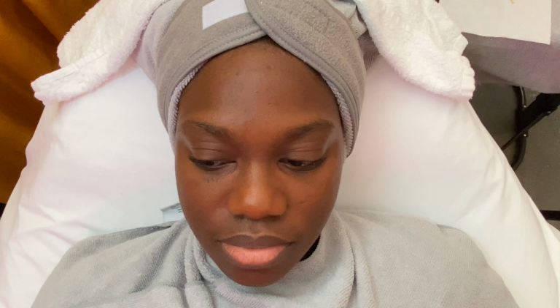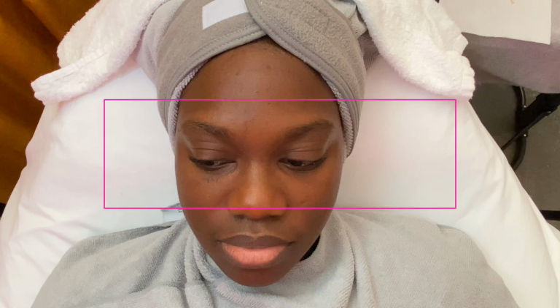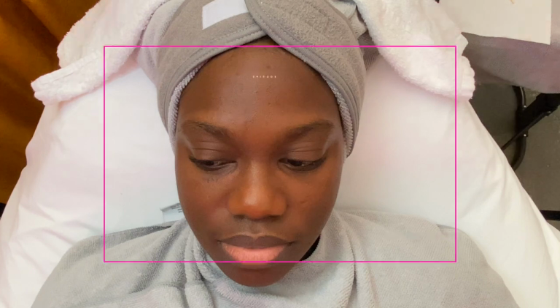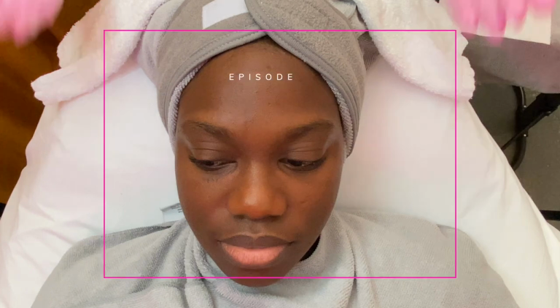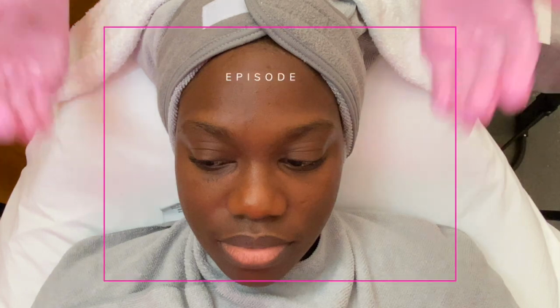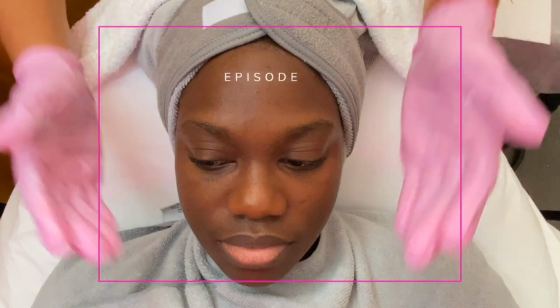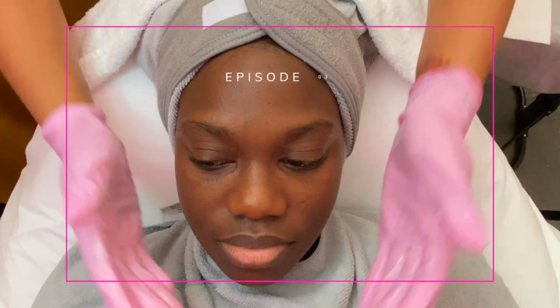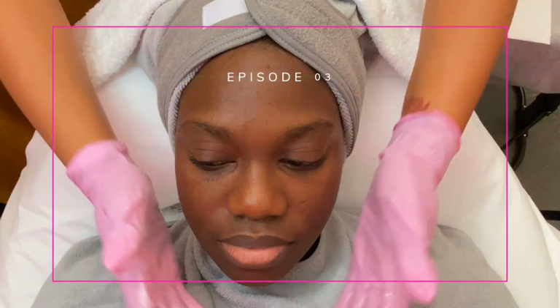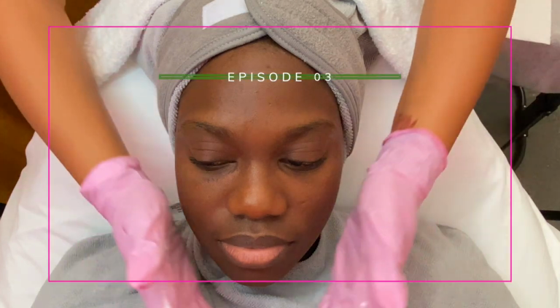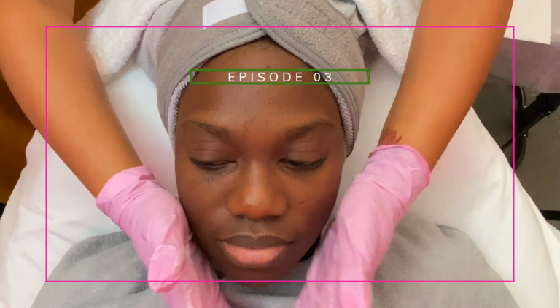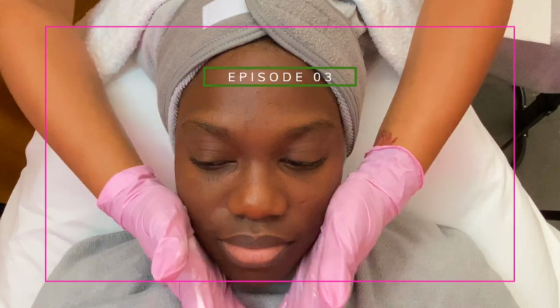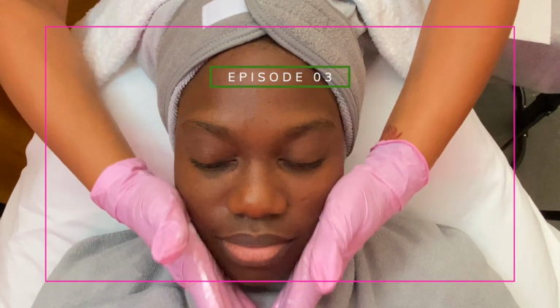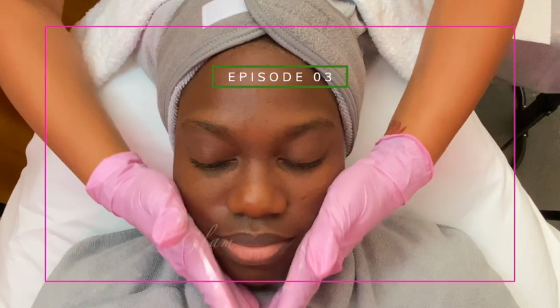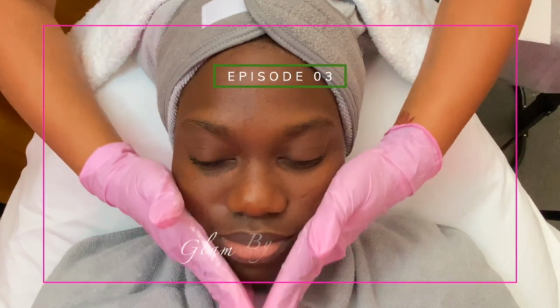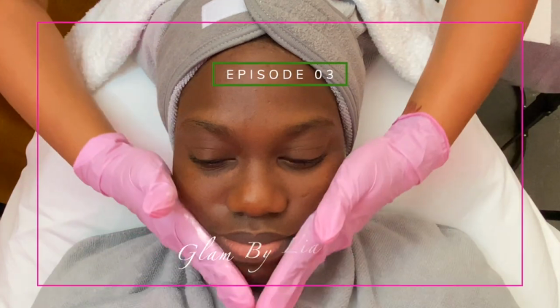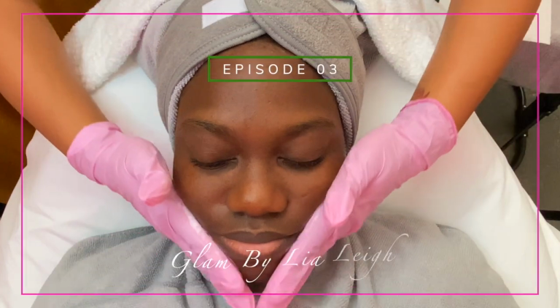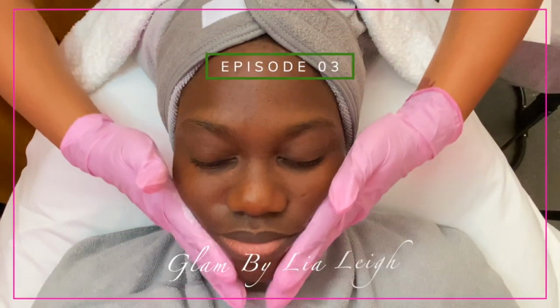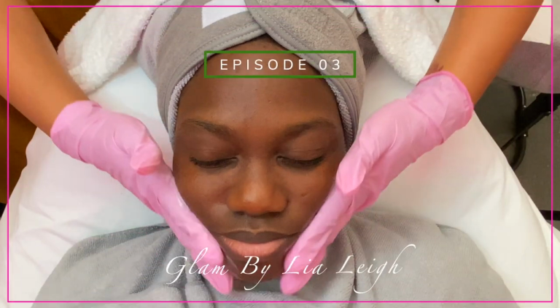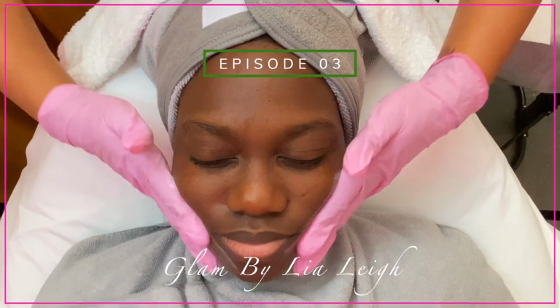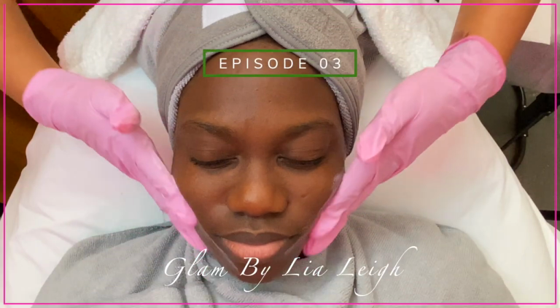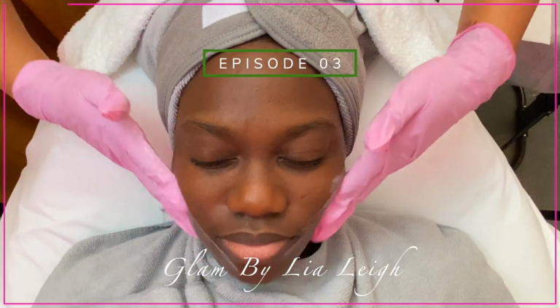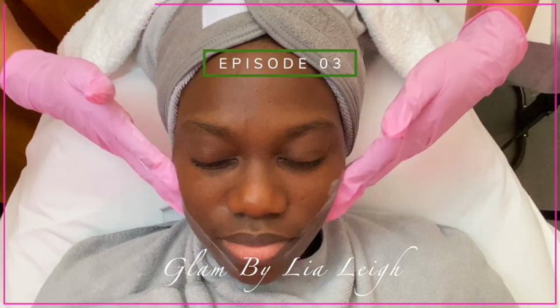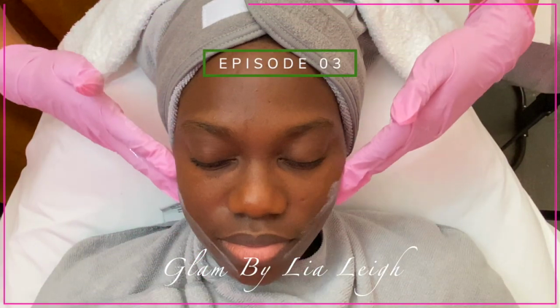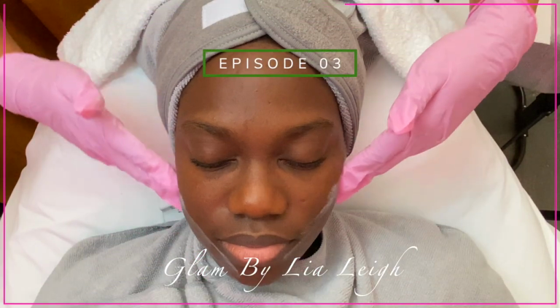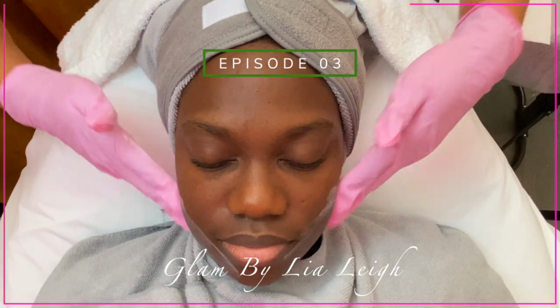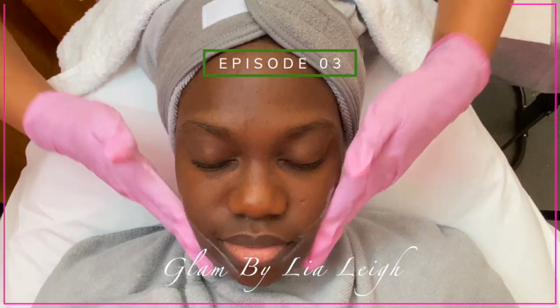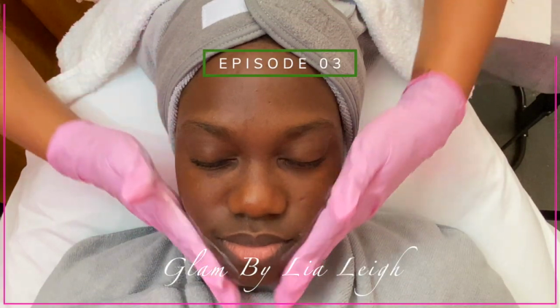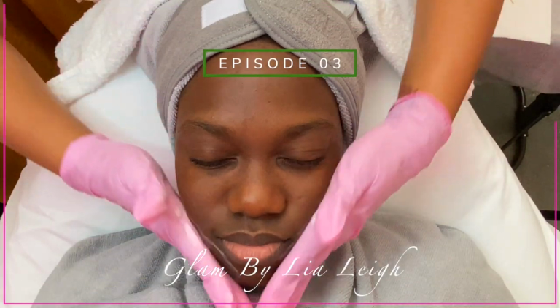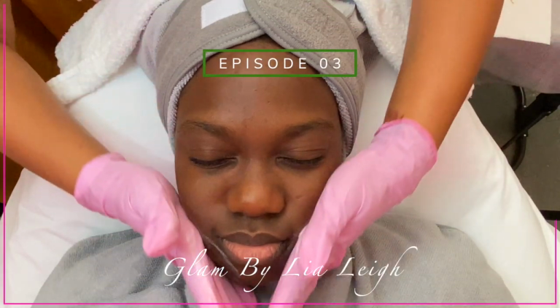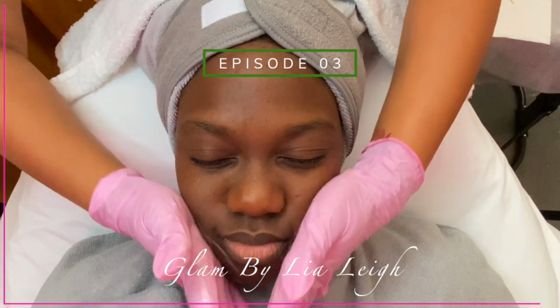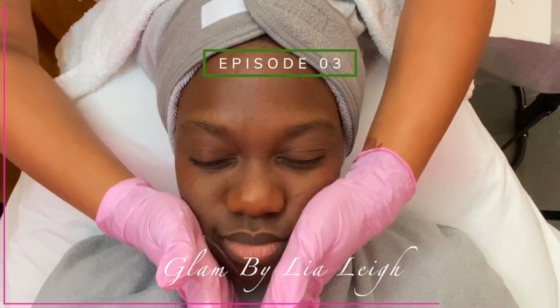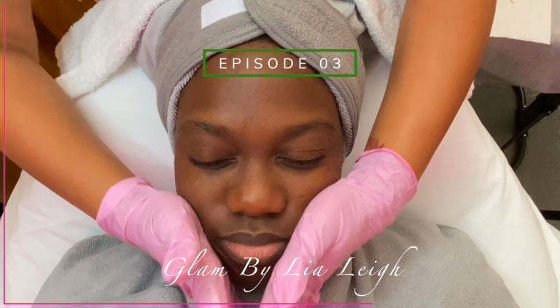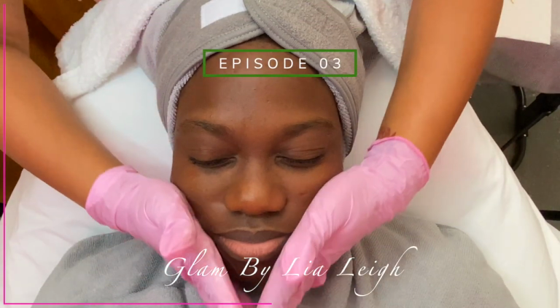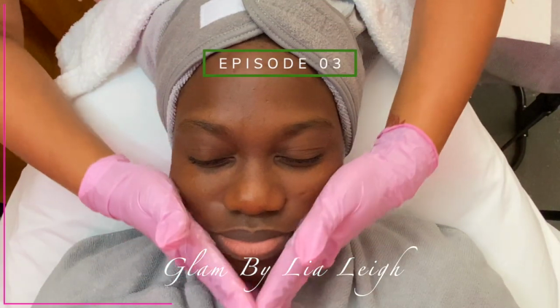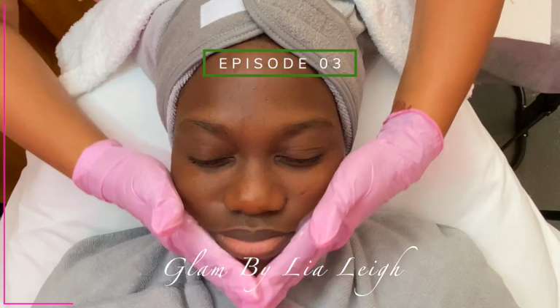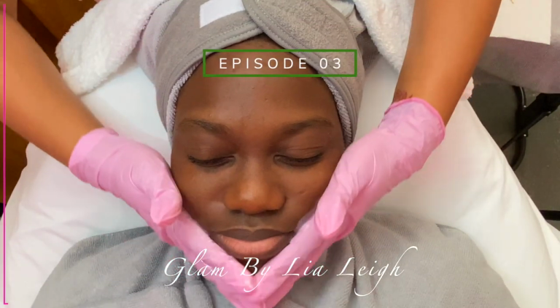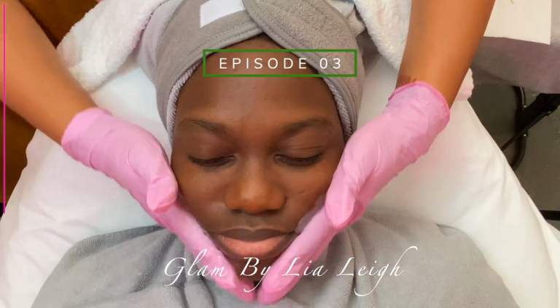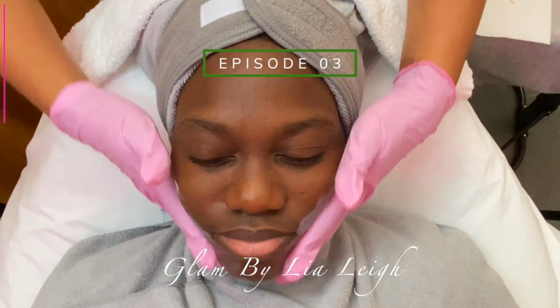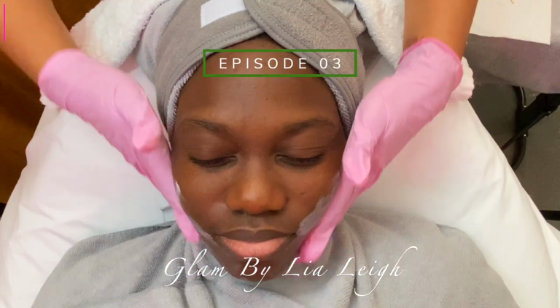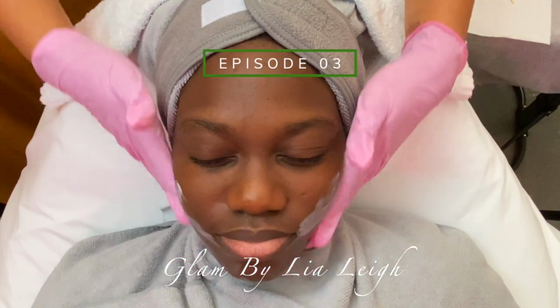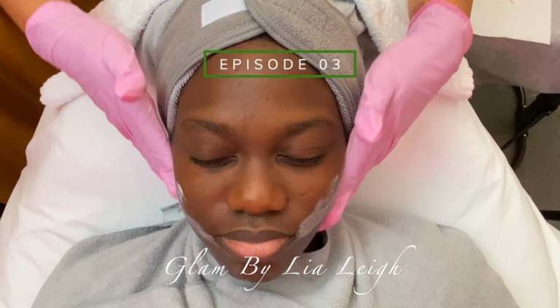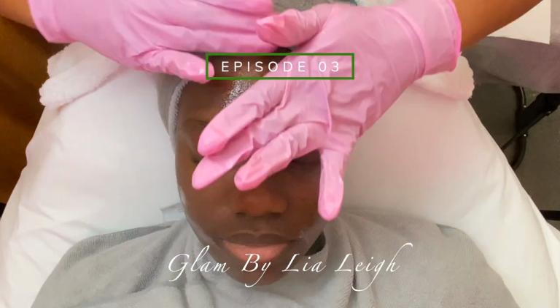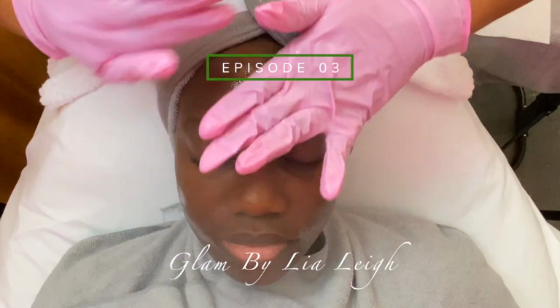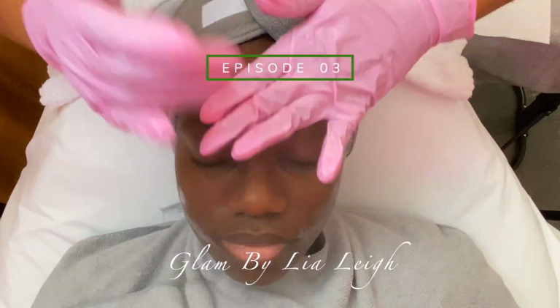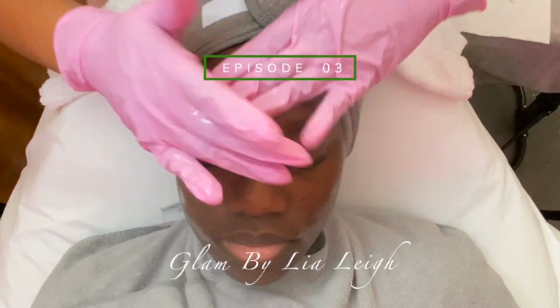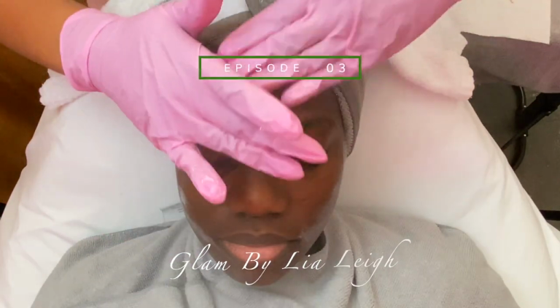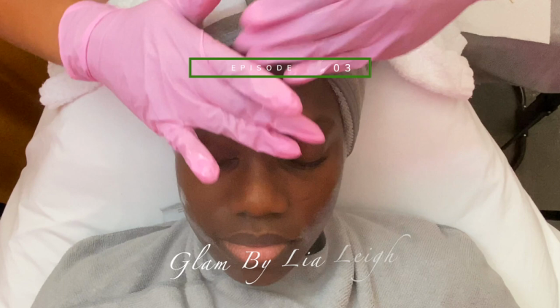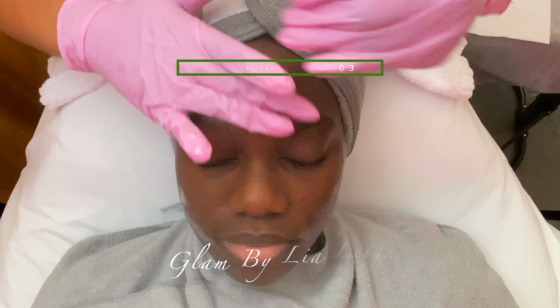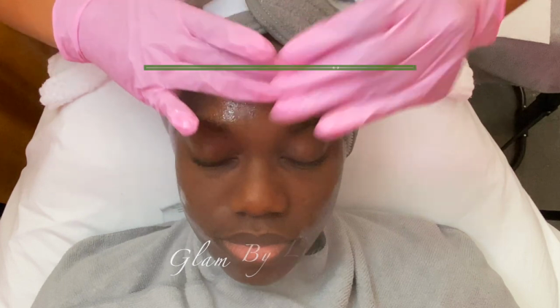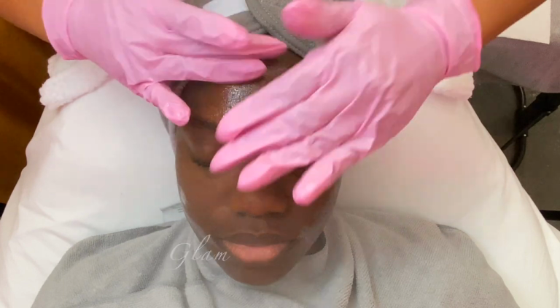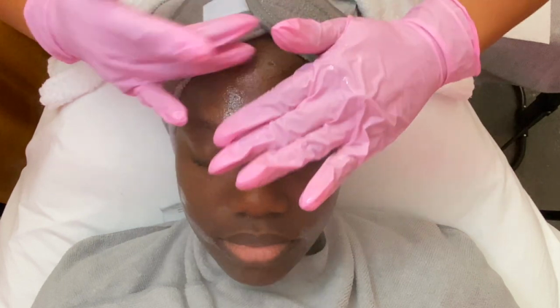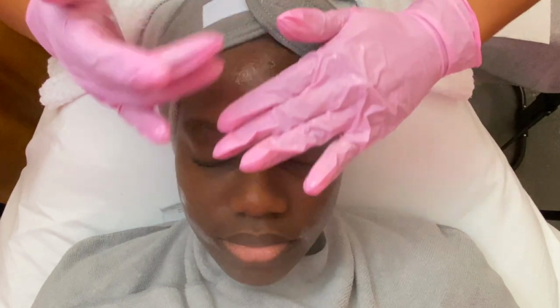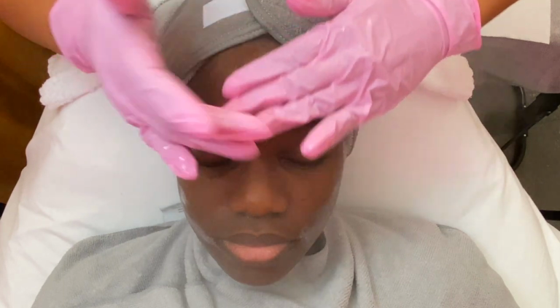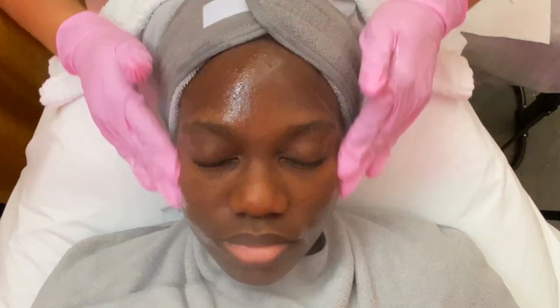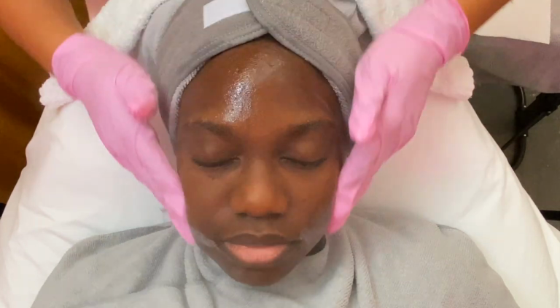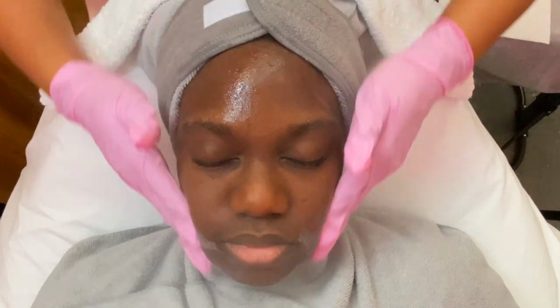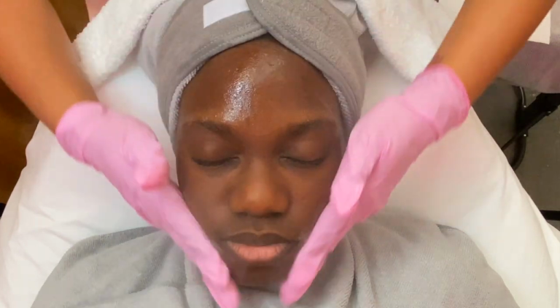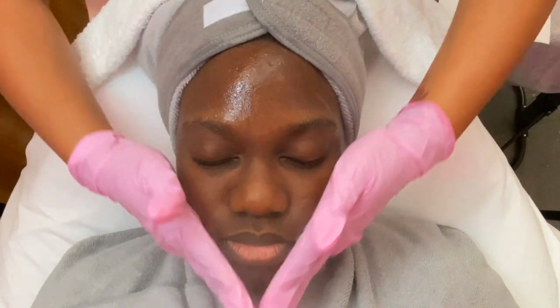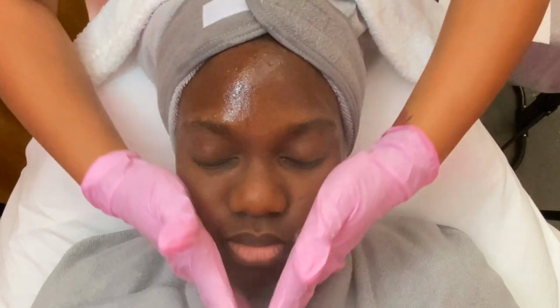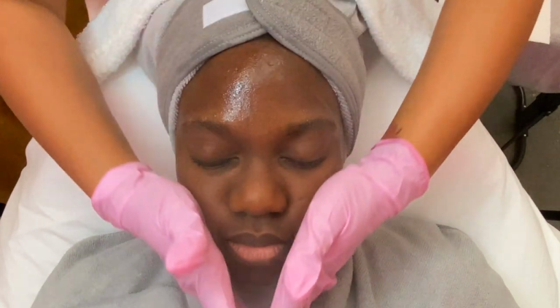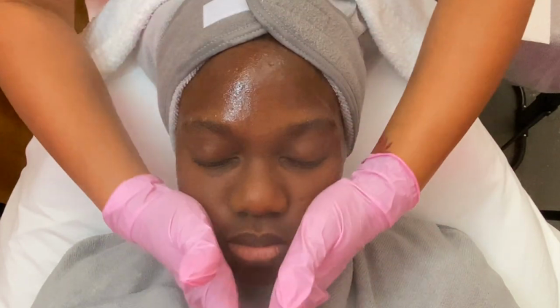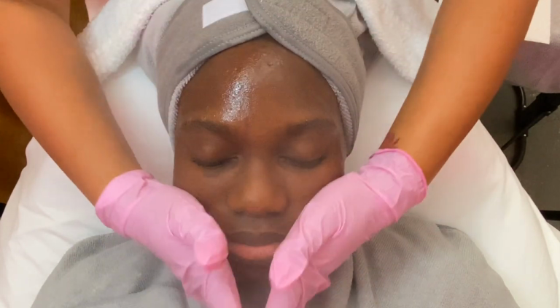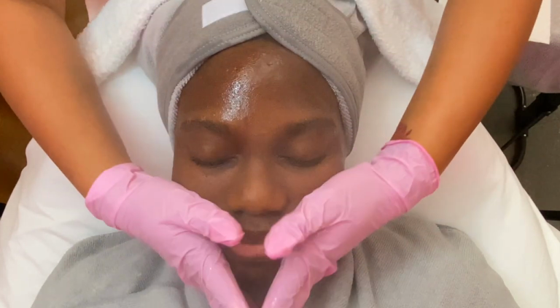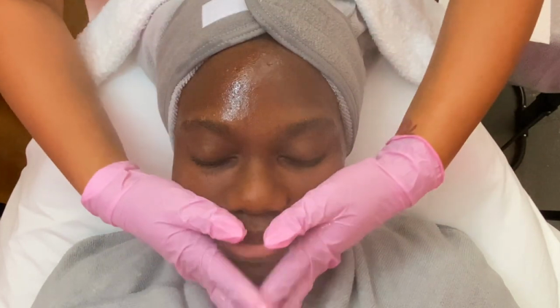Hey you guys, welcome back to my channel. Today I'm going to be showing you all my Valentine's Day special brightening facial.